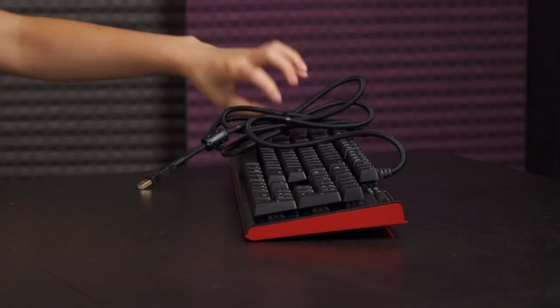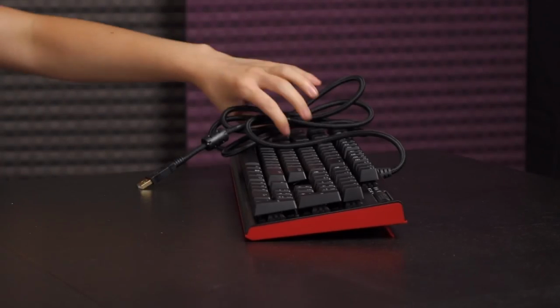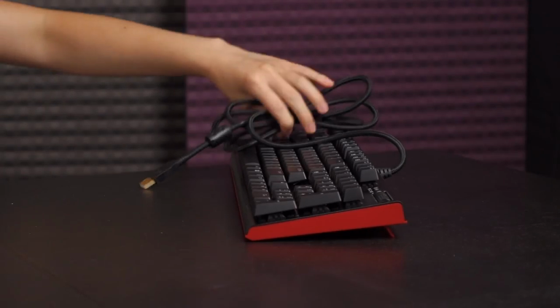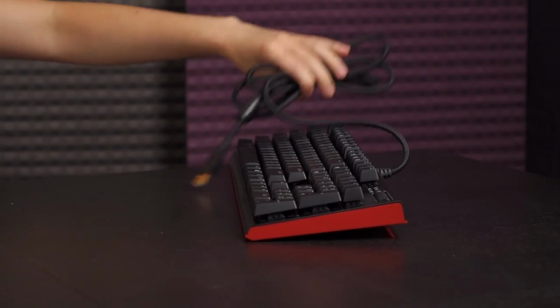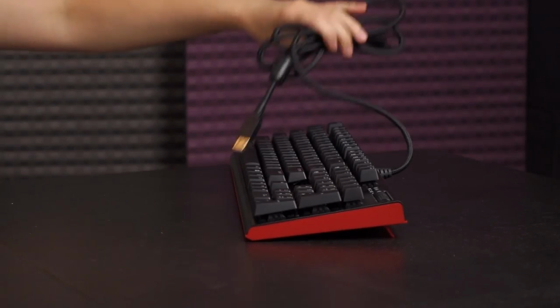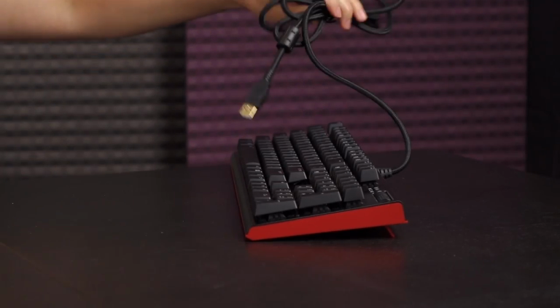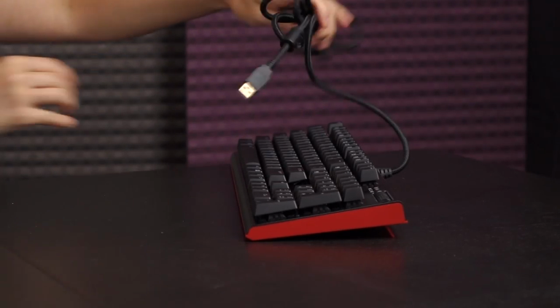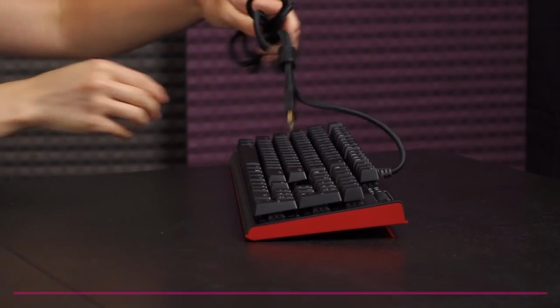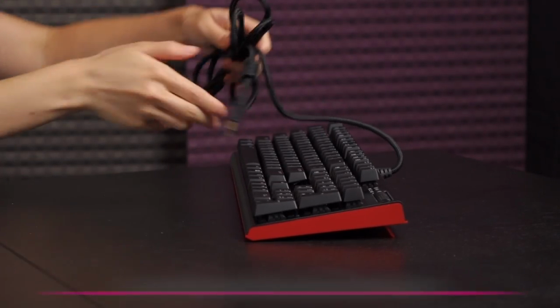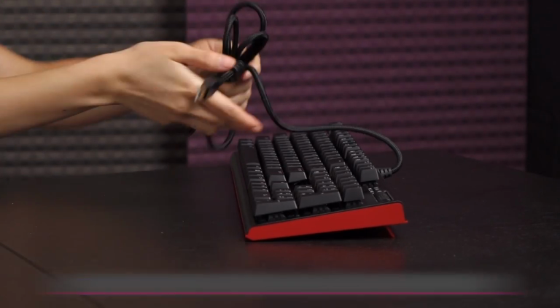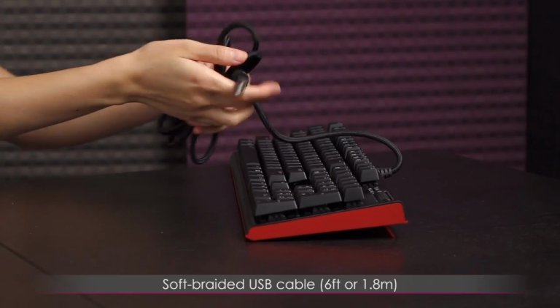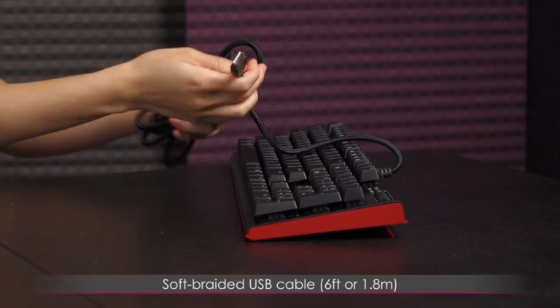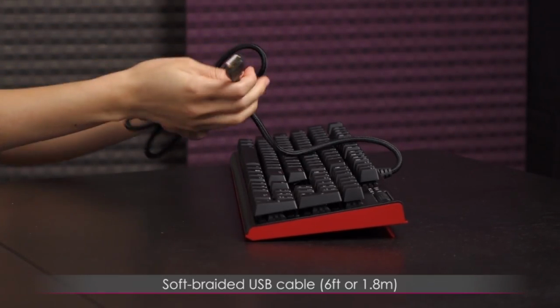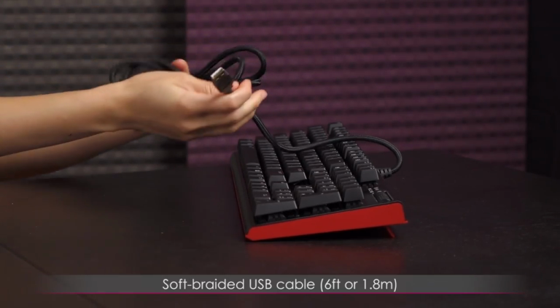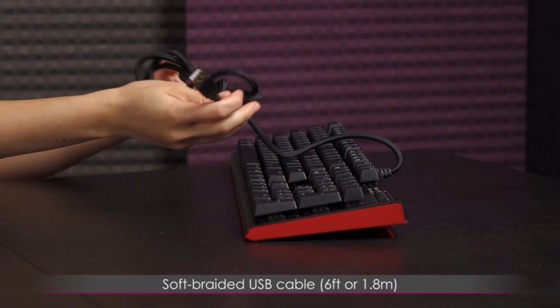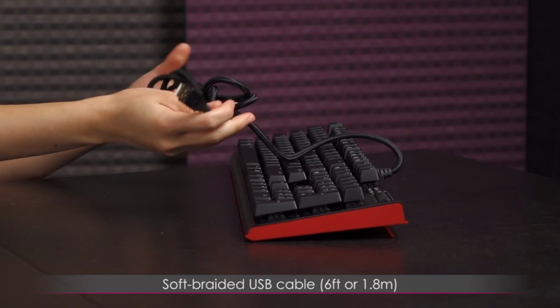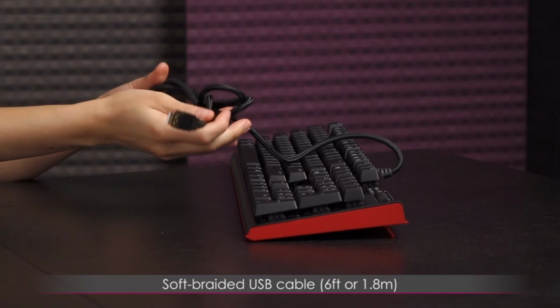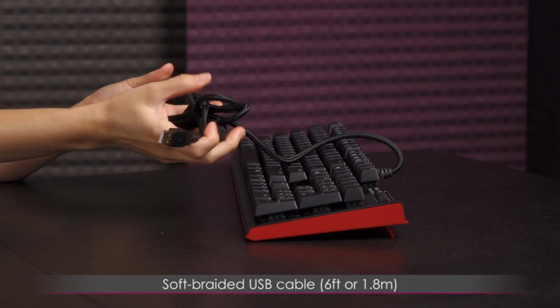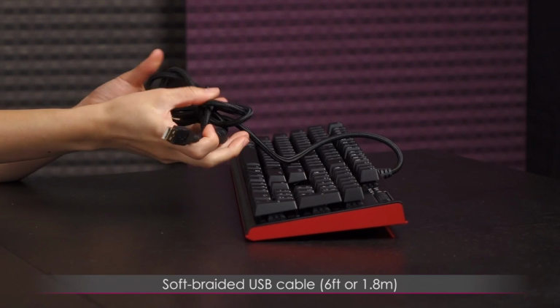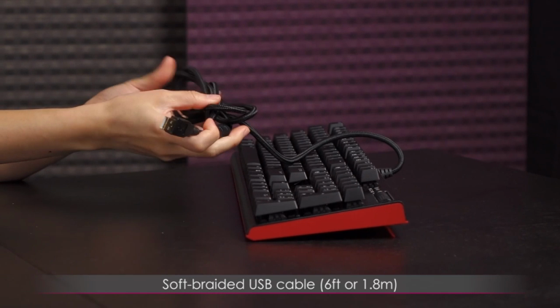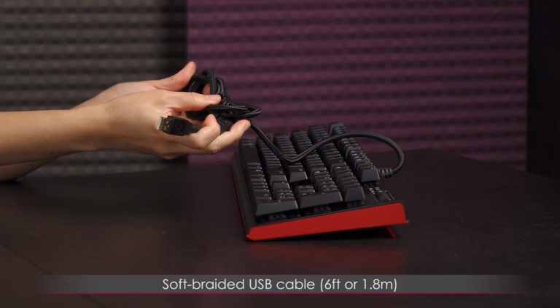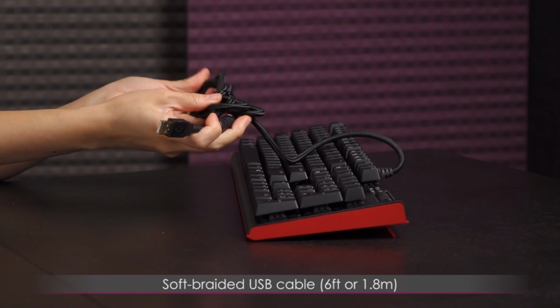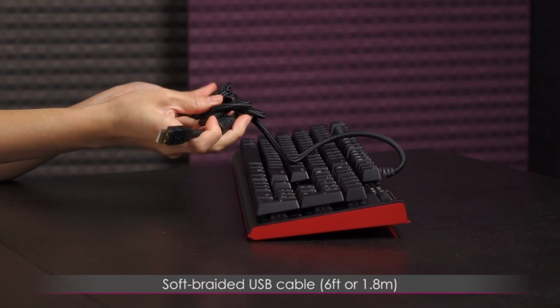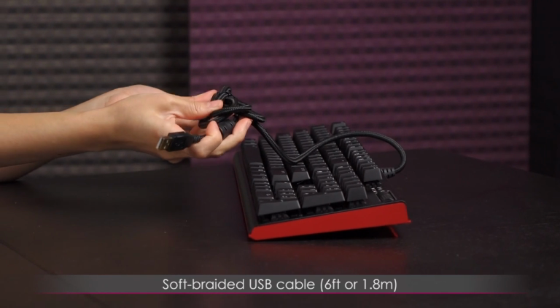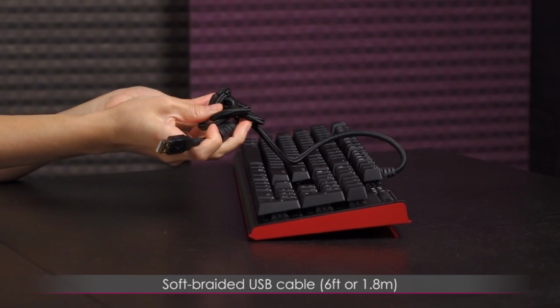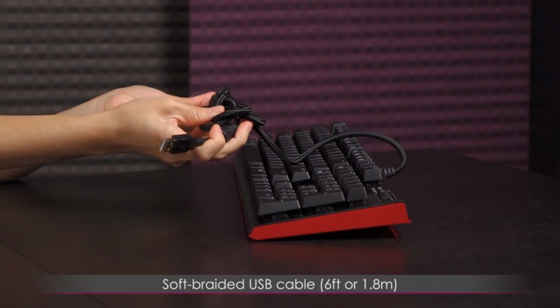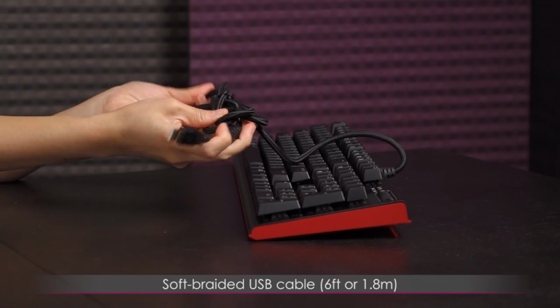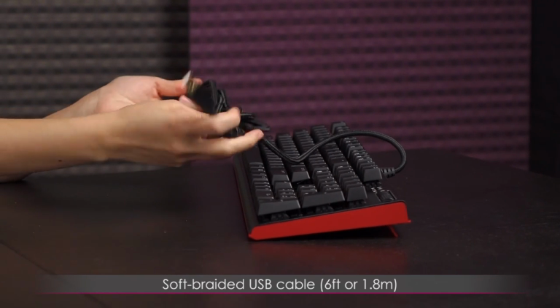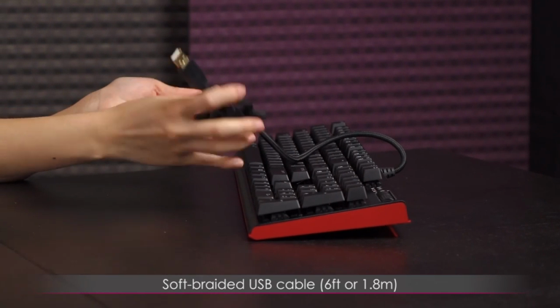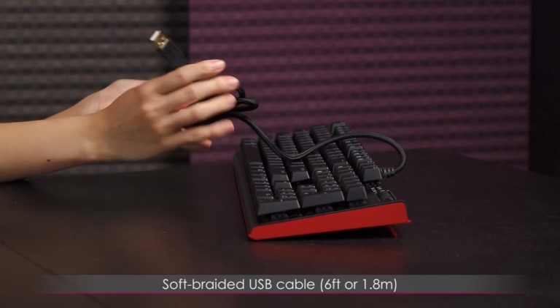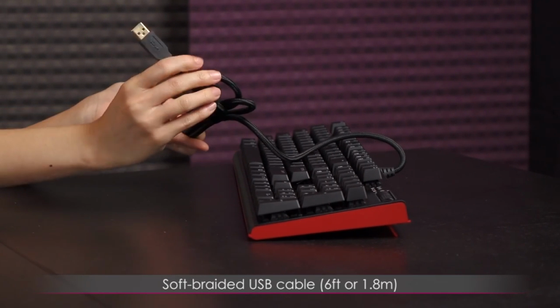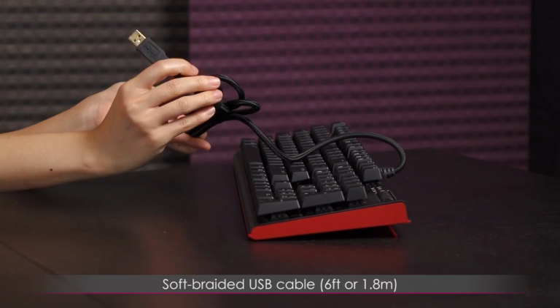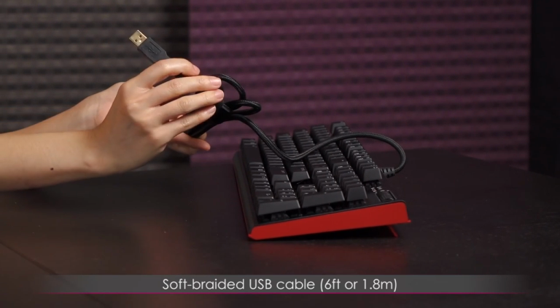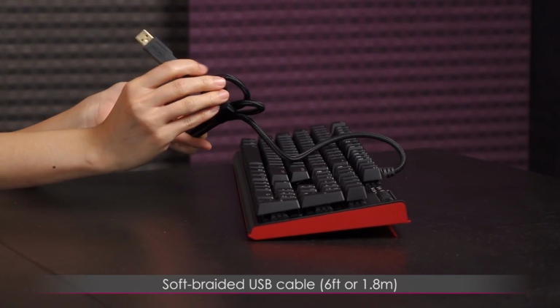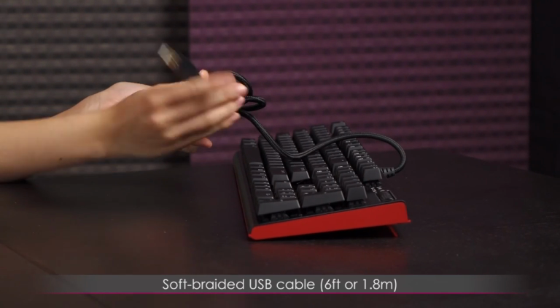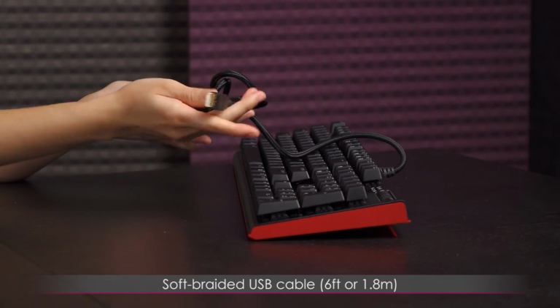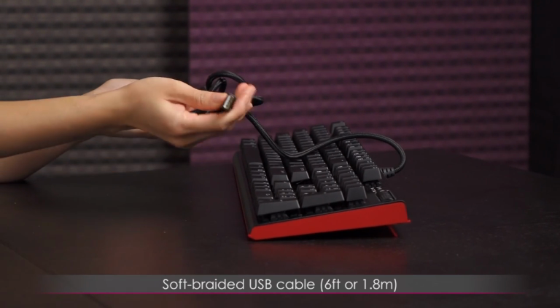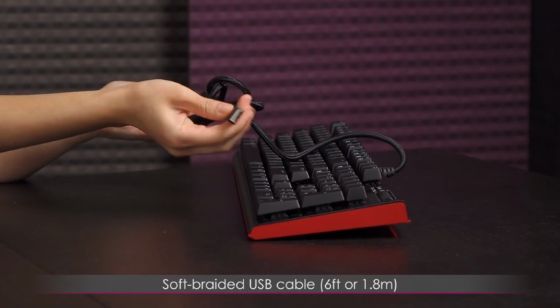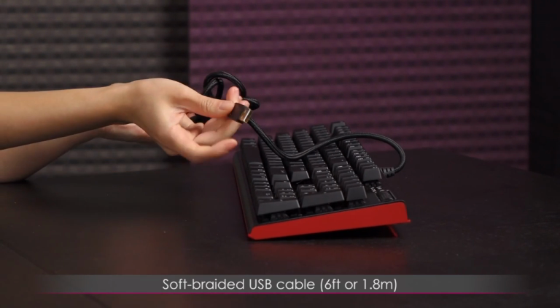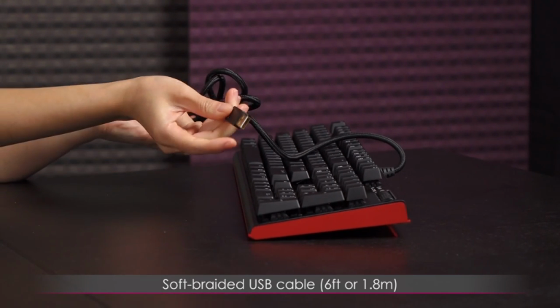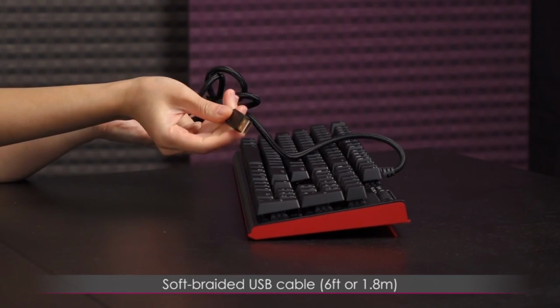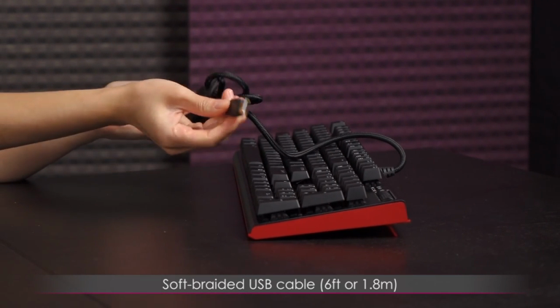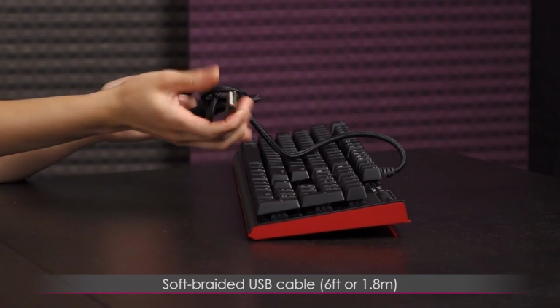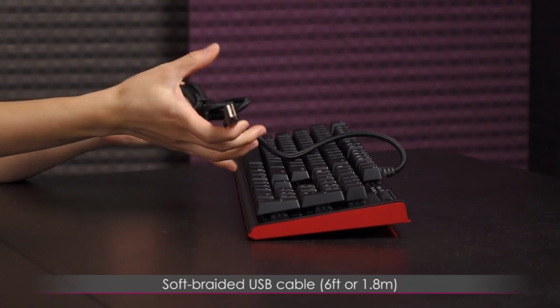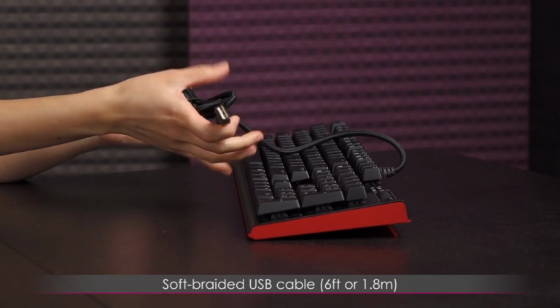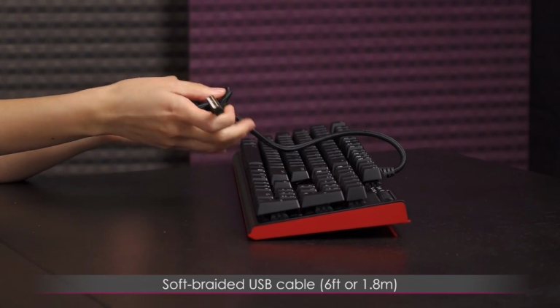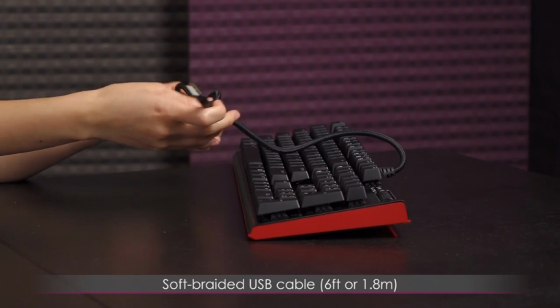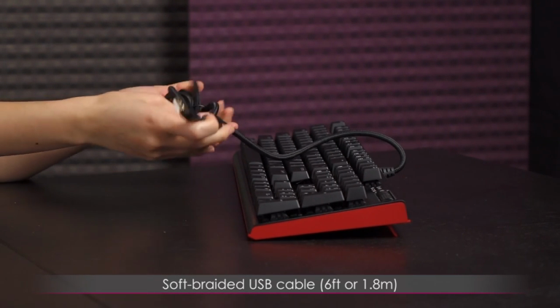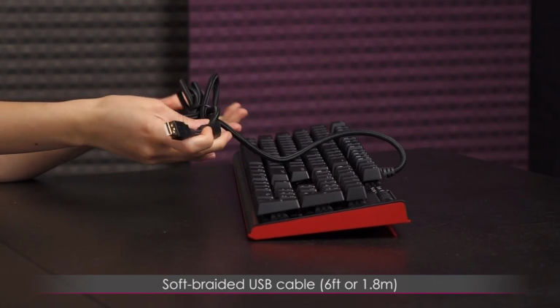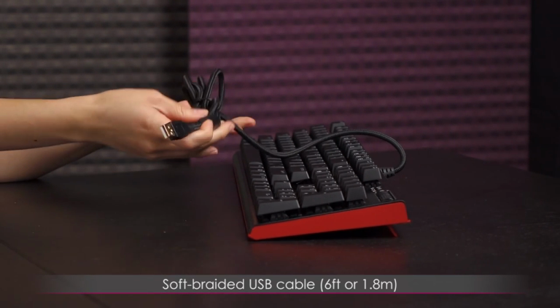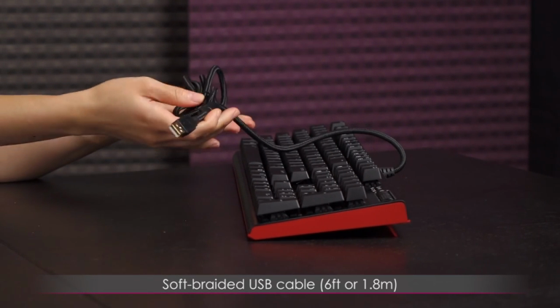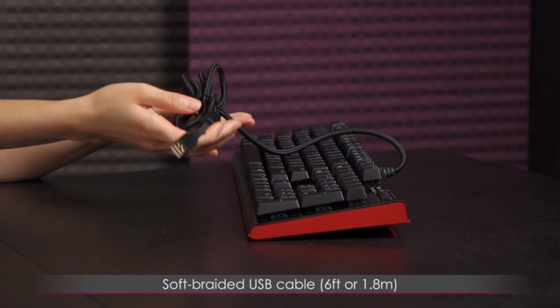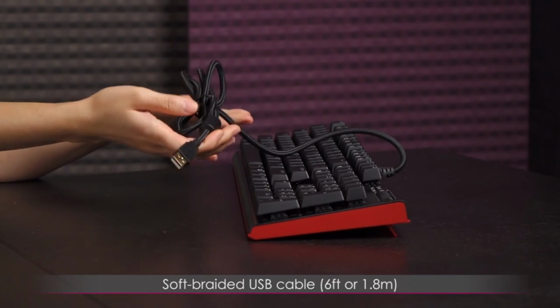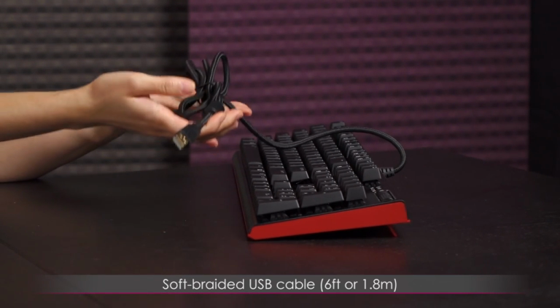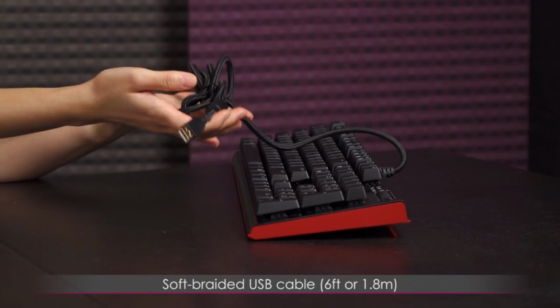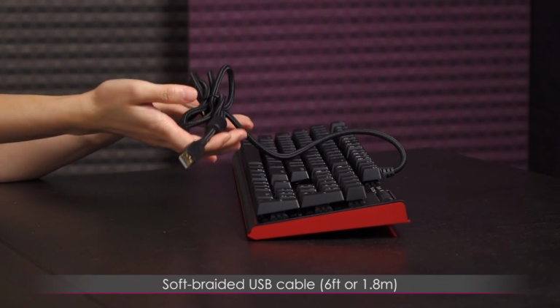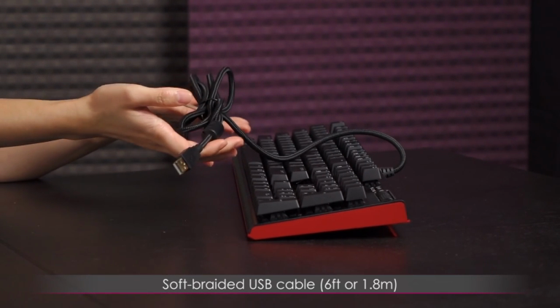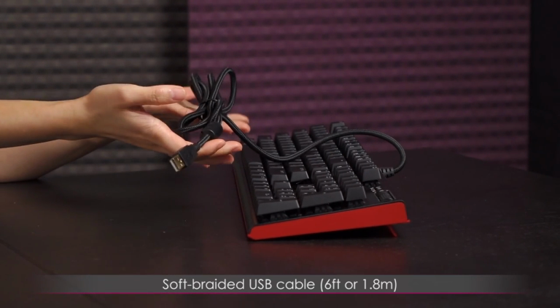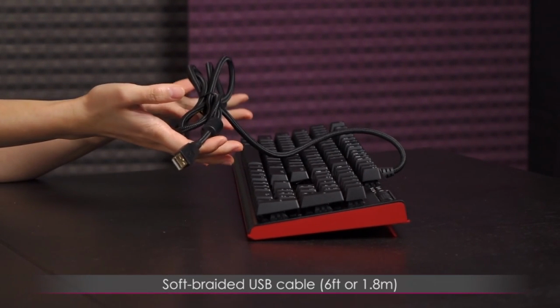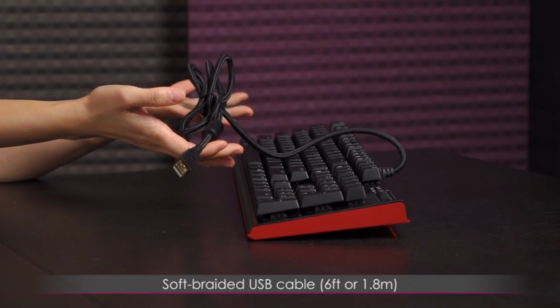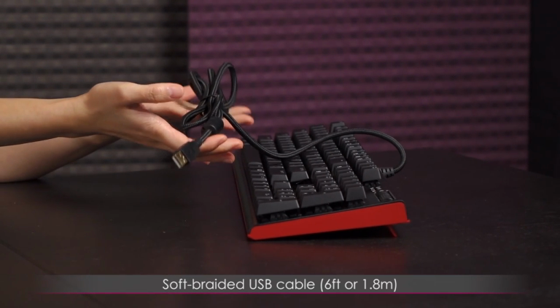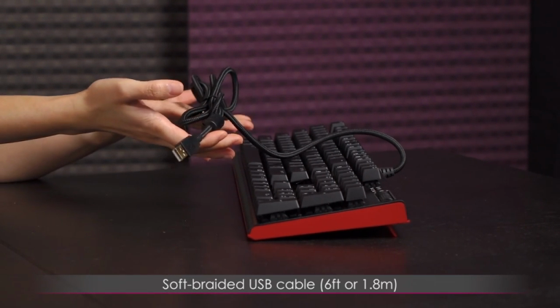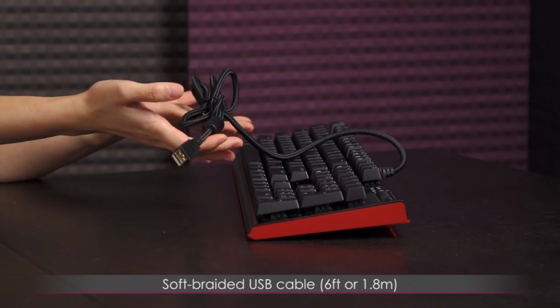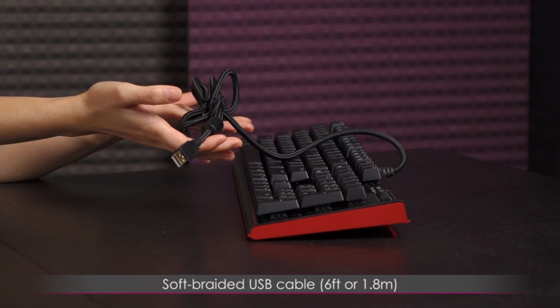One last thing is this soft braided cable with what I believe is a USB 2 connector, and you get six feet of cable.